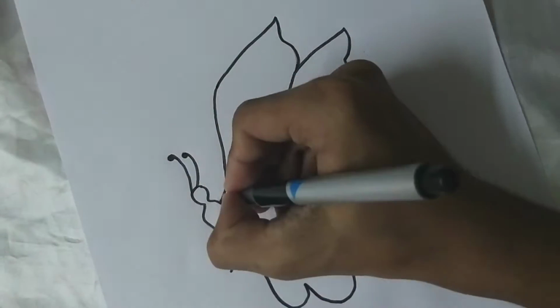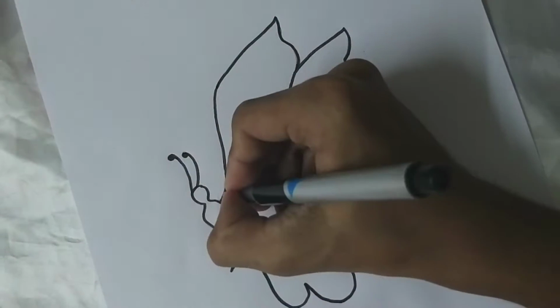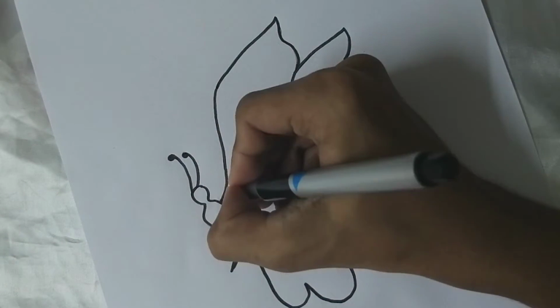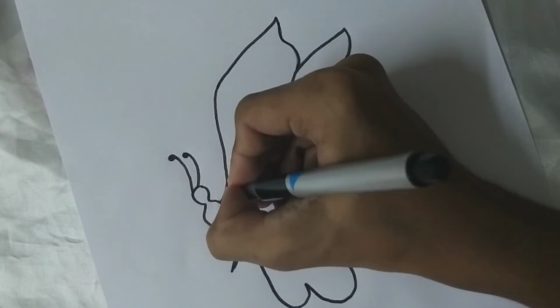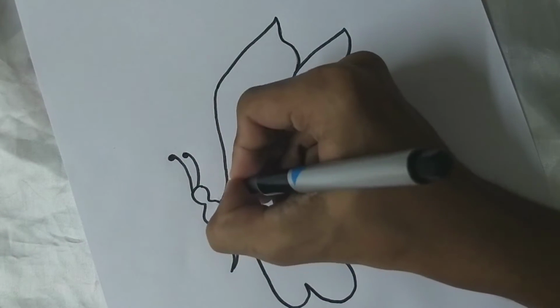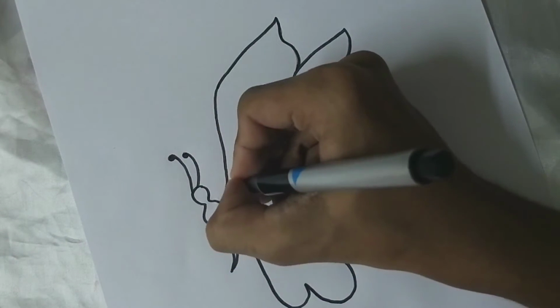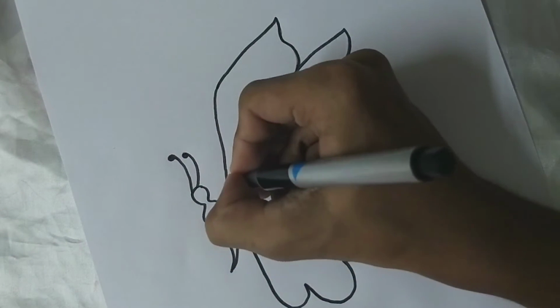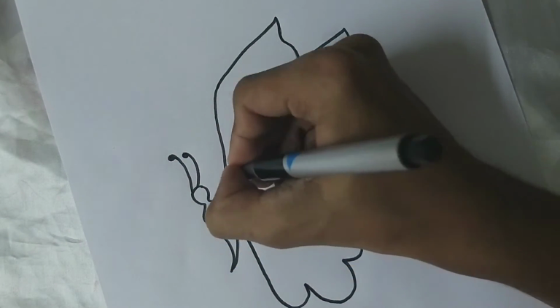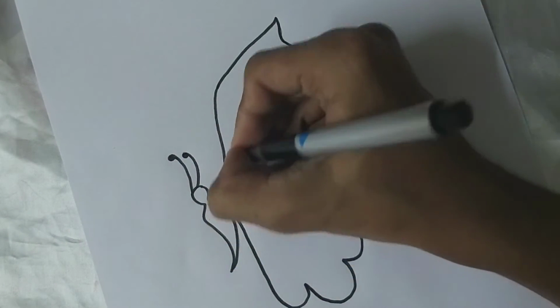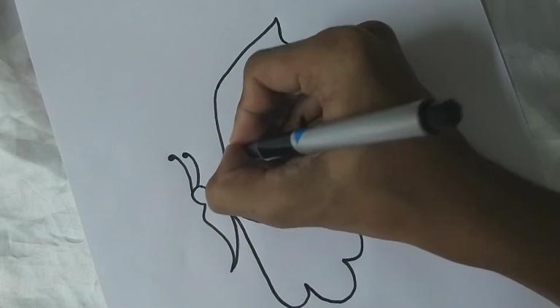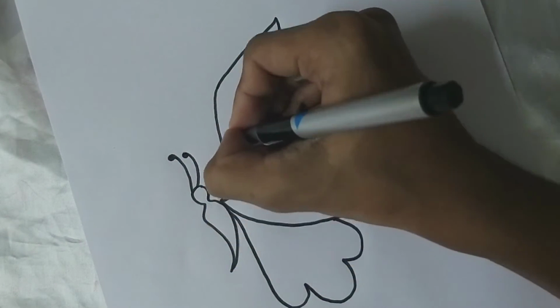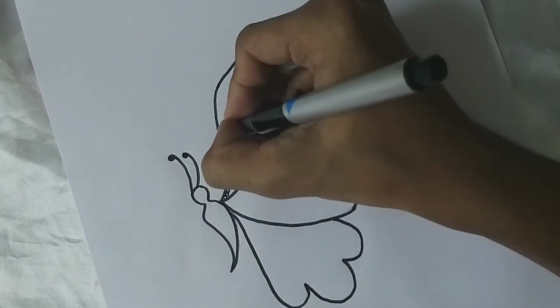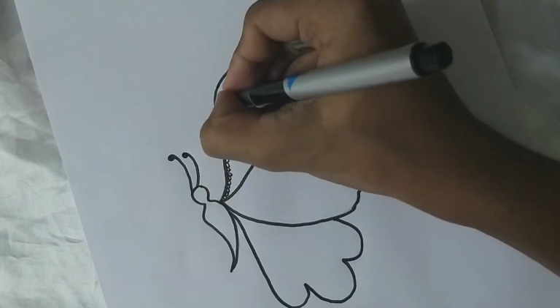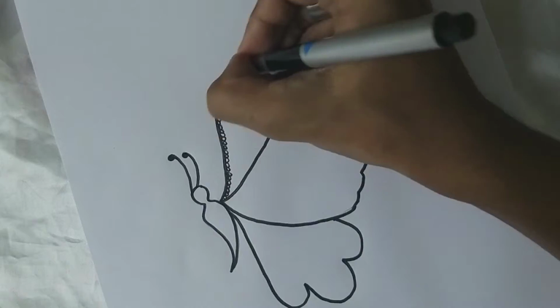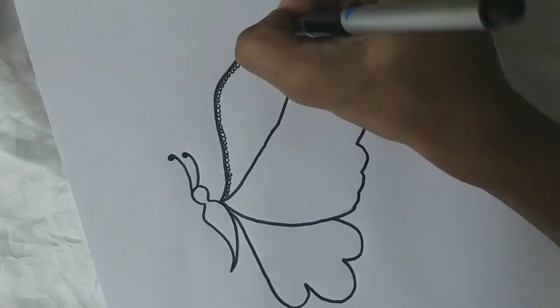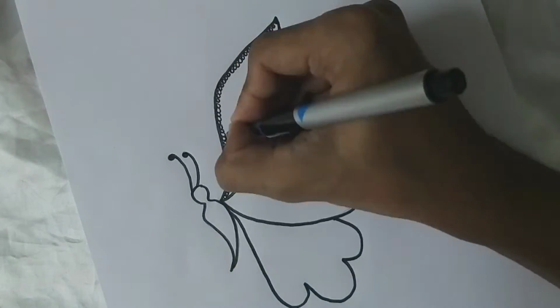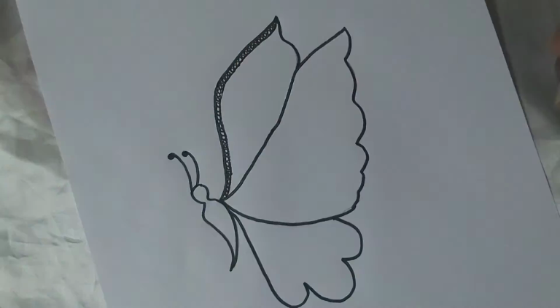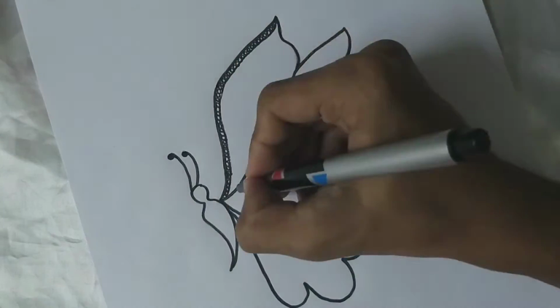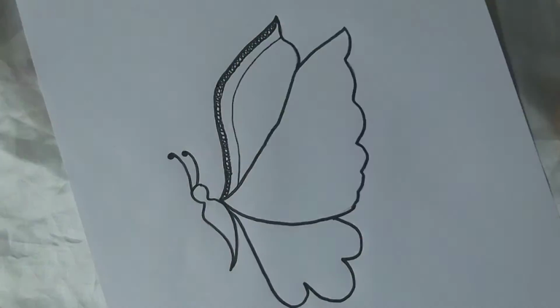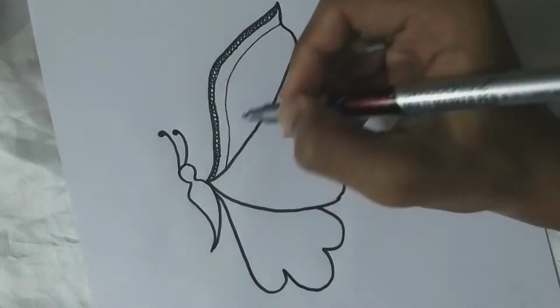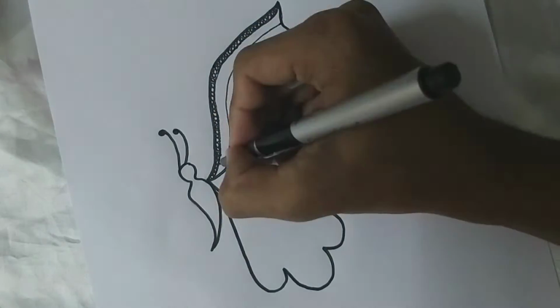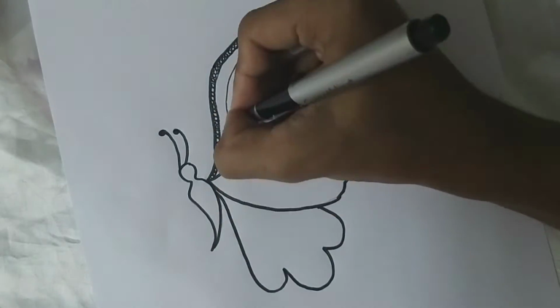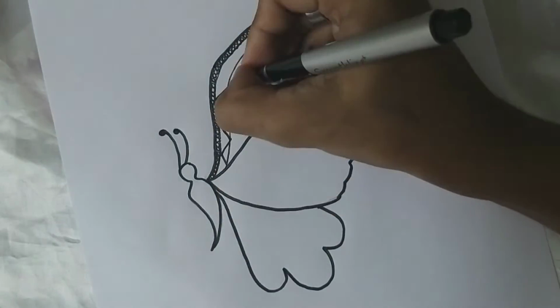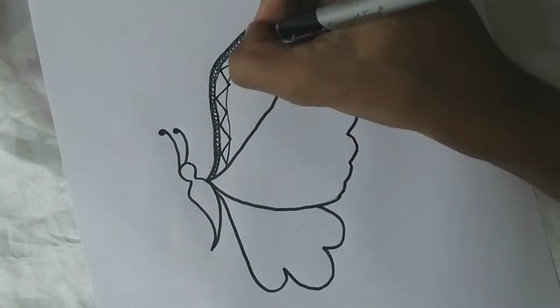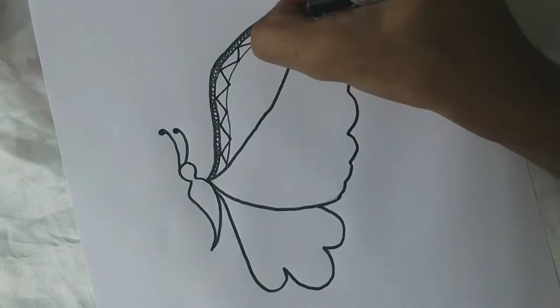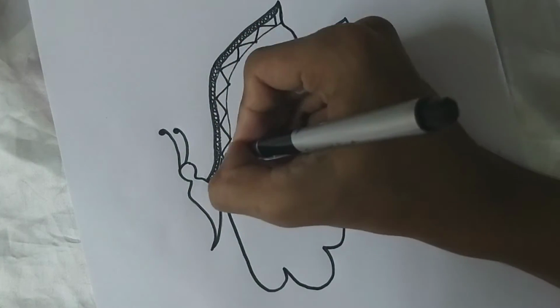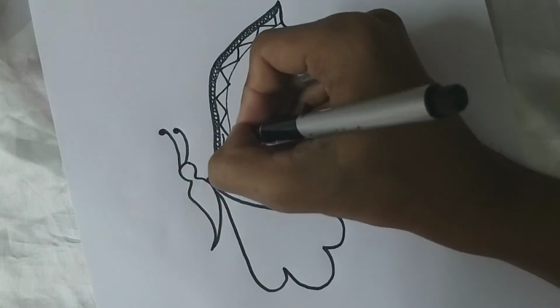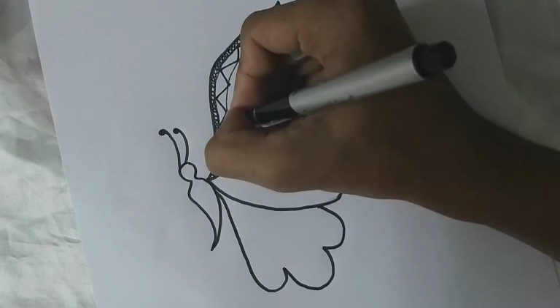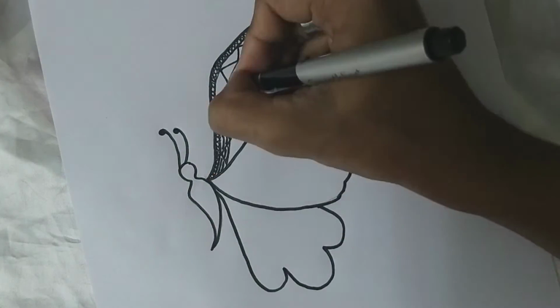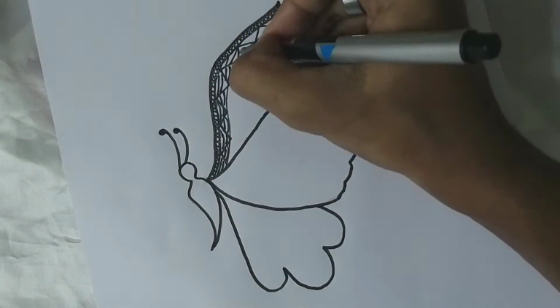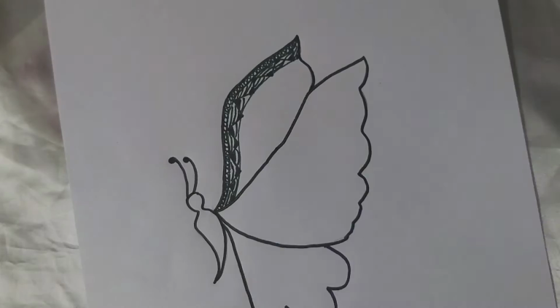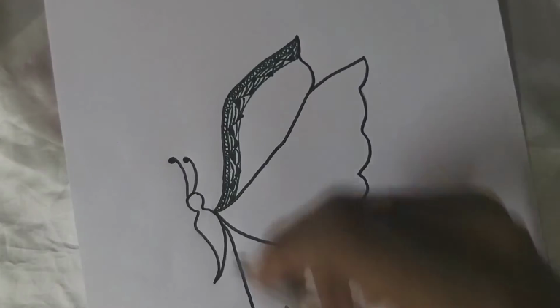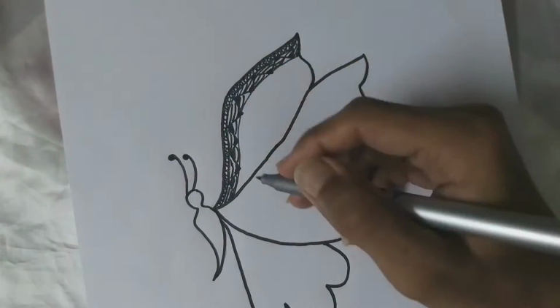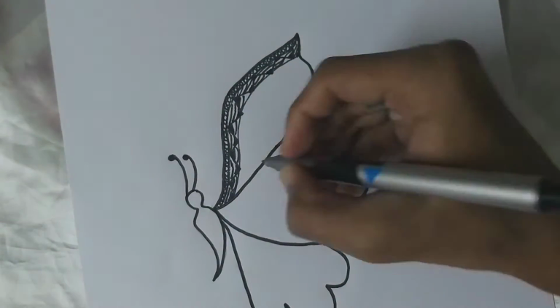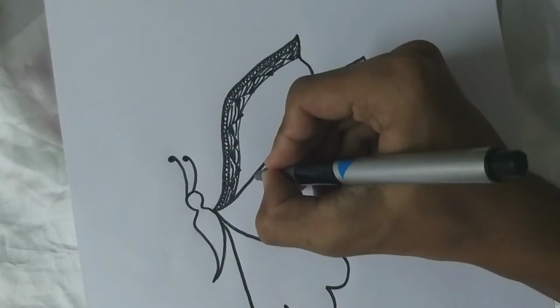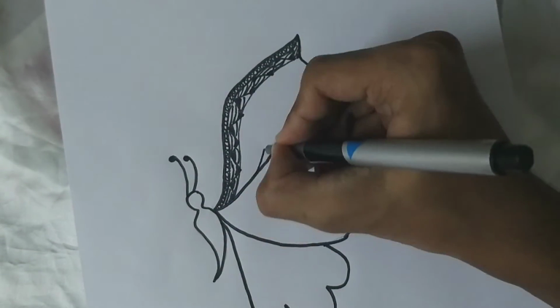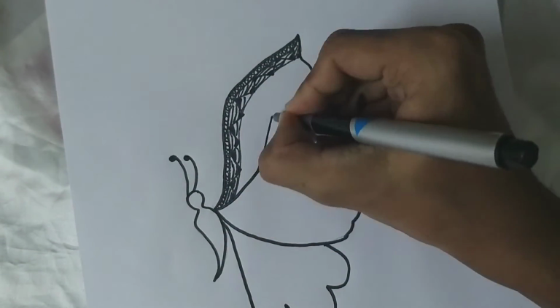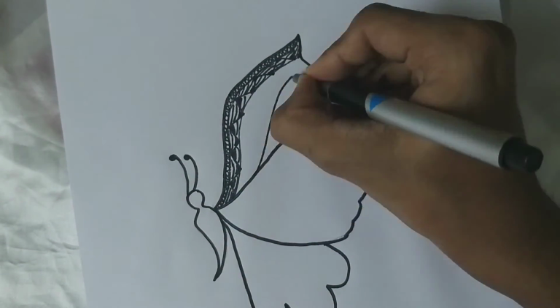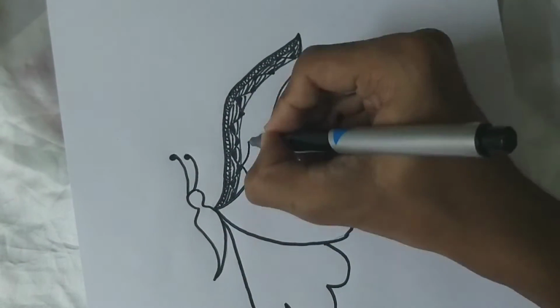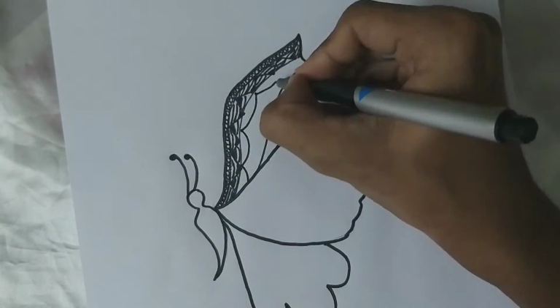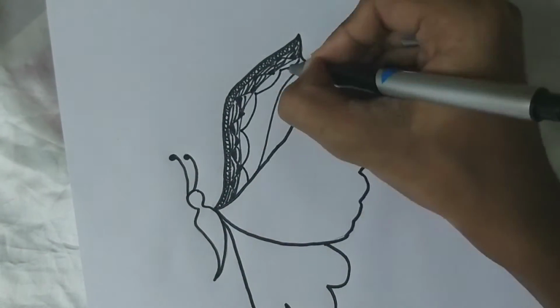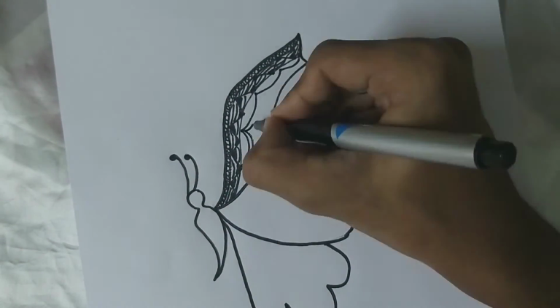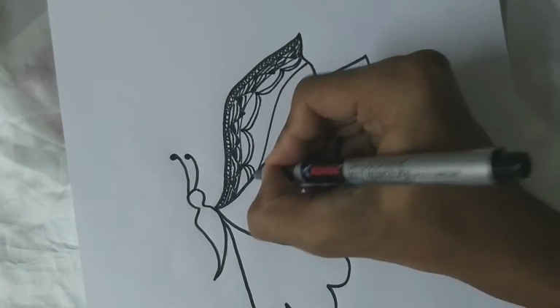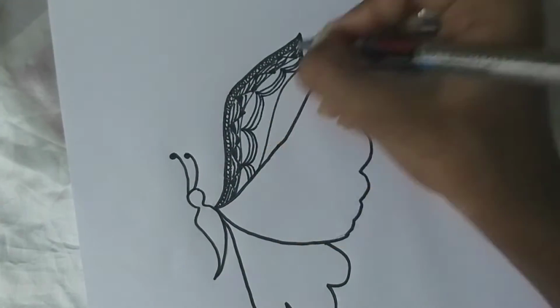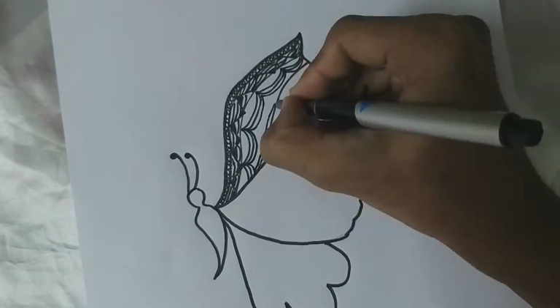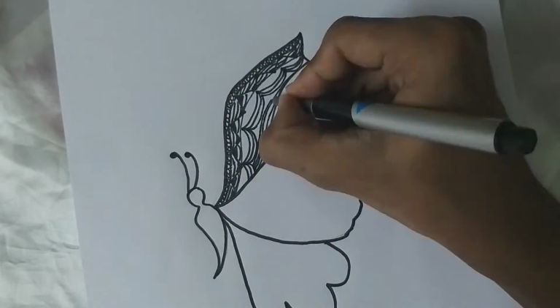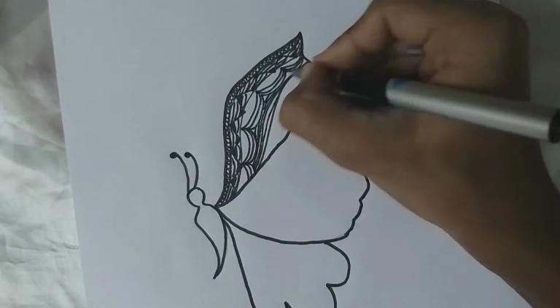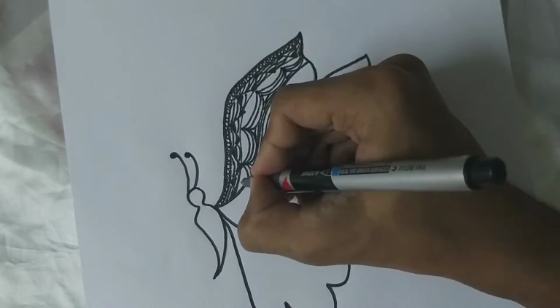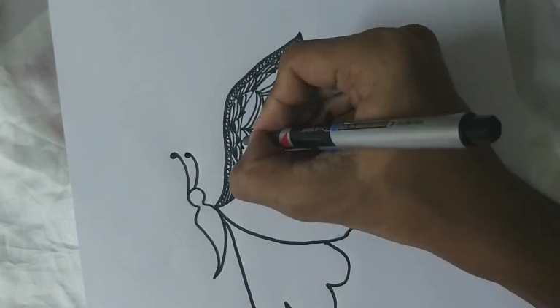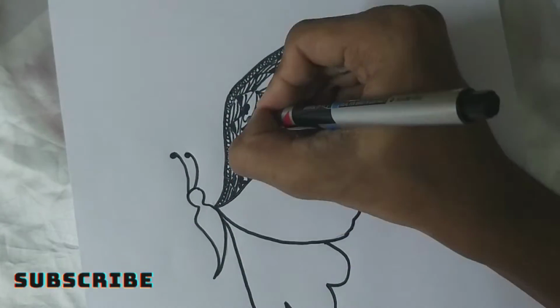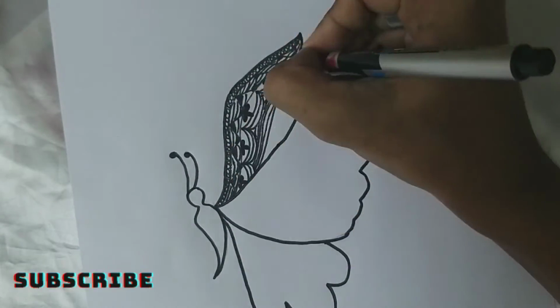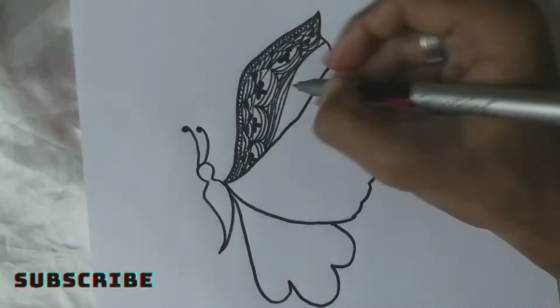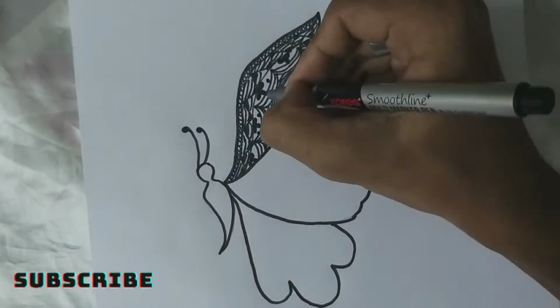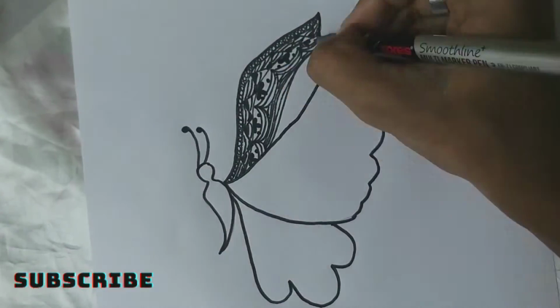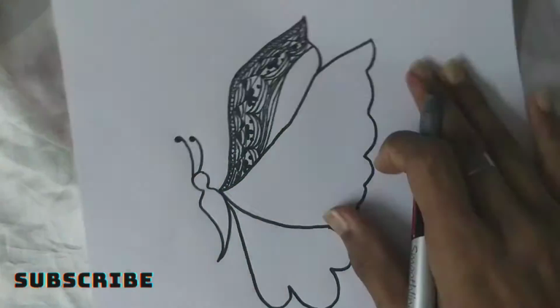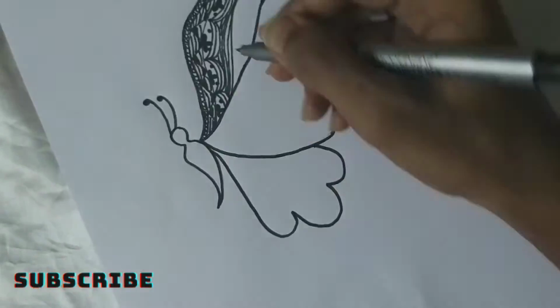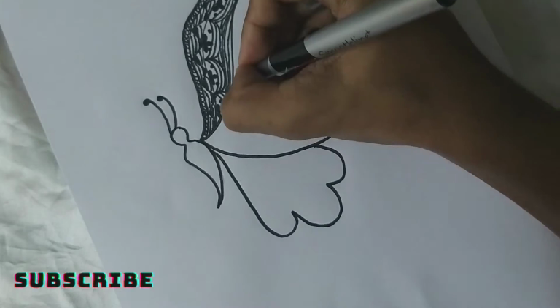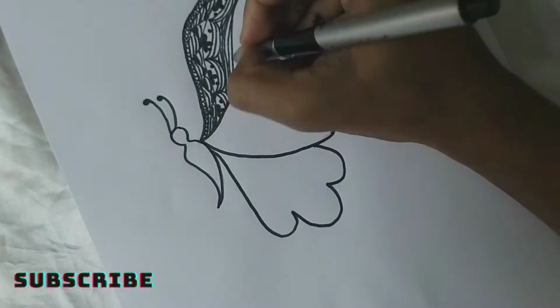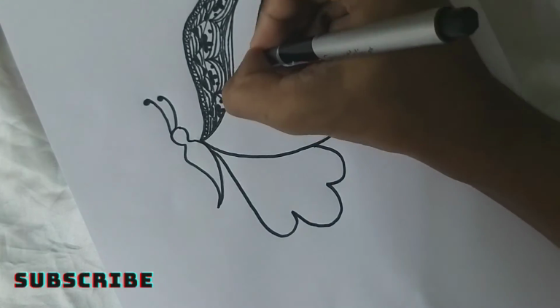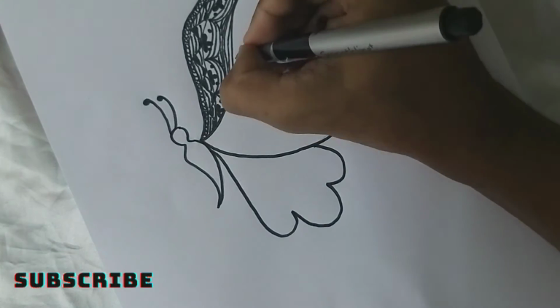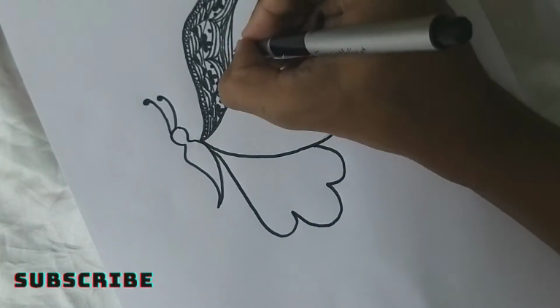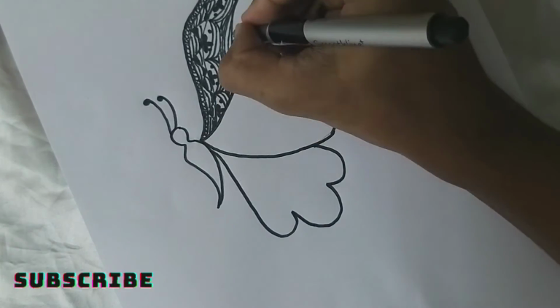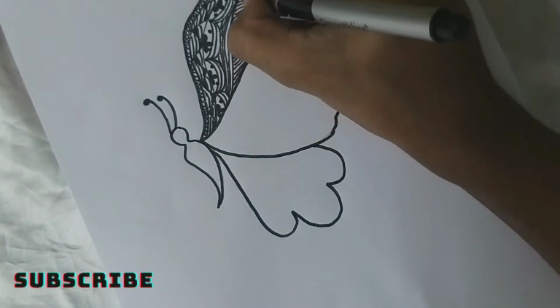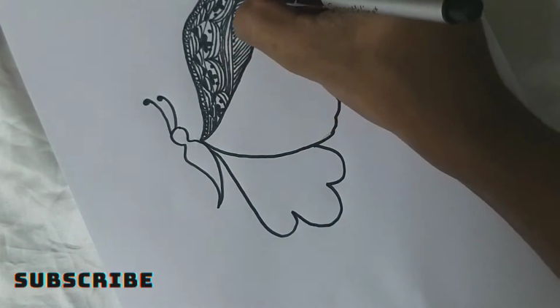Hi guys, welcome and welcome back to my channel. In today's video I'm going to be teaching you some easy ways for Zentangle art. So let's get started.